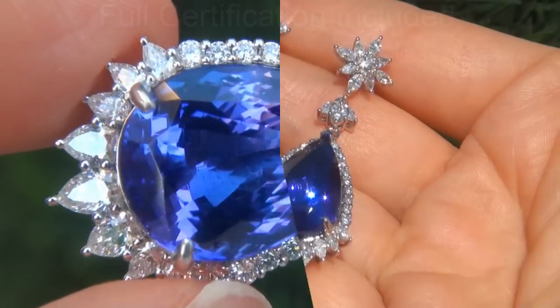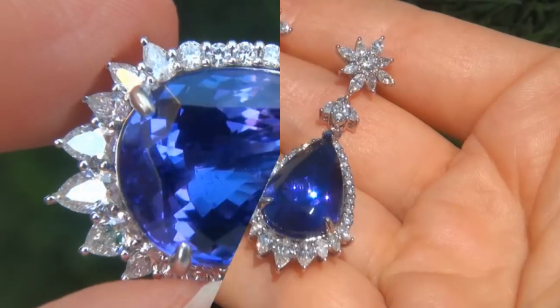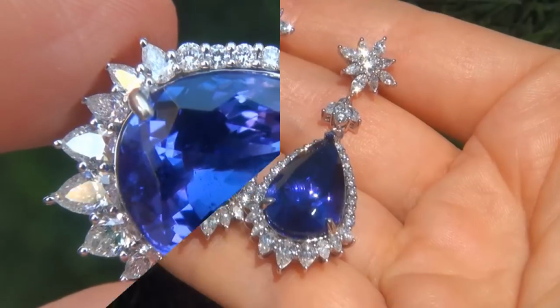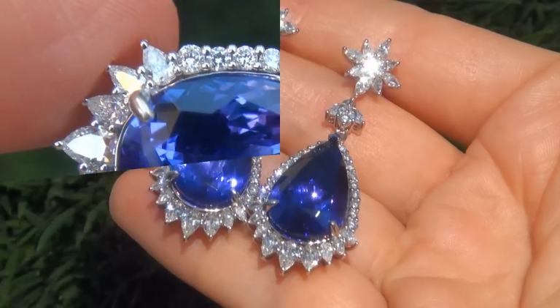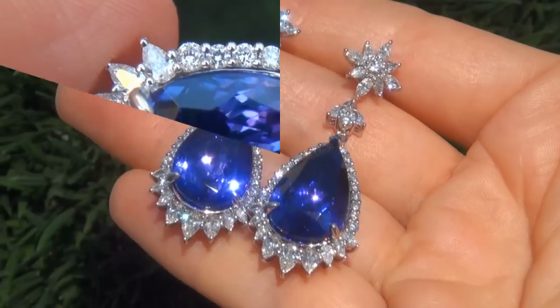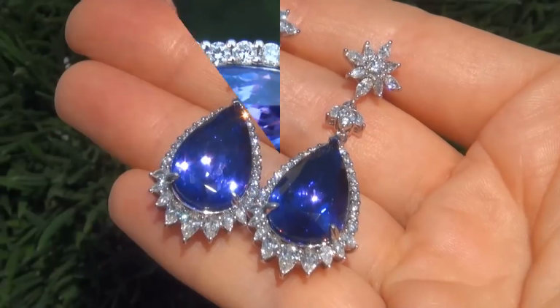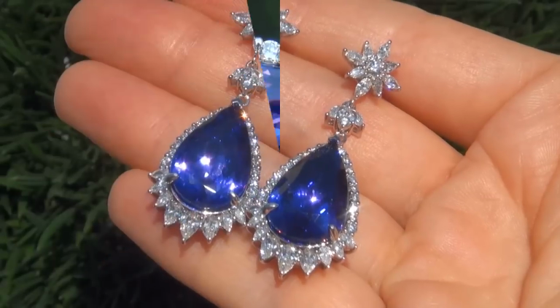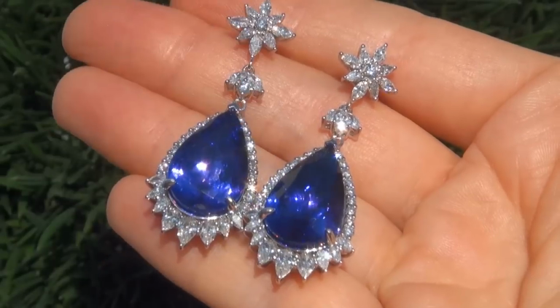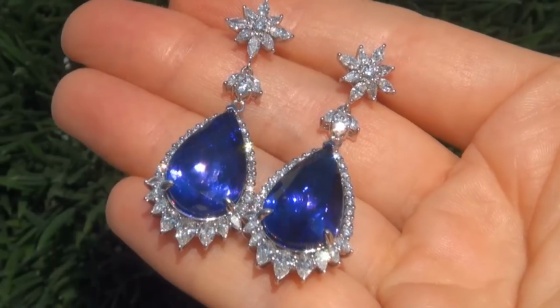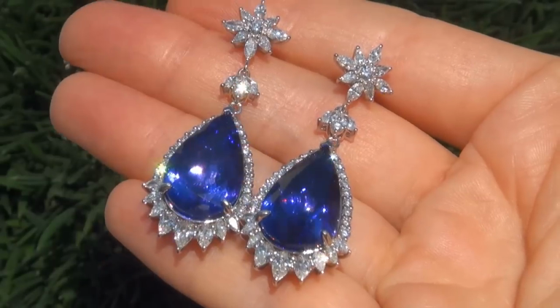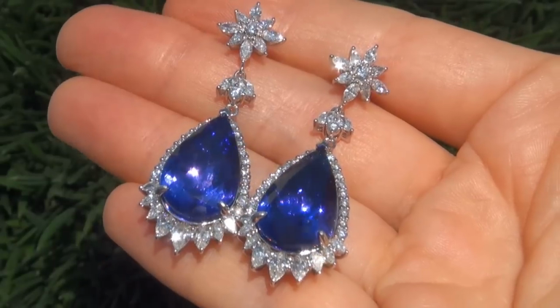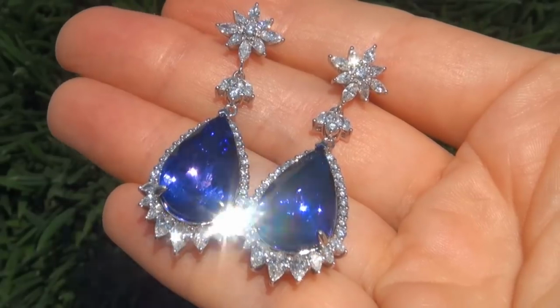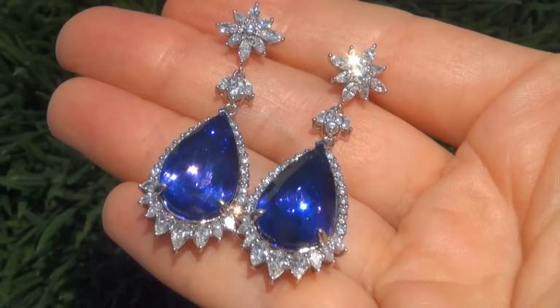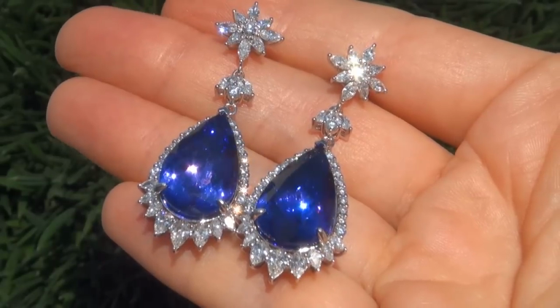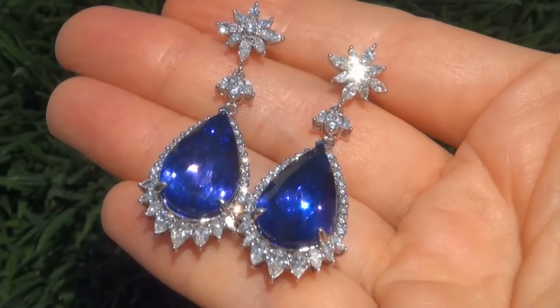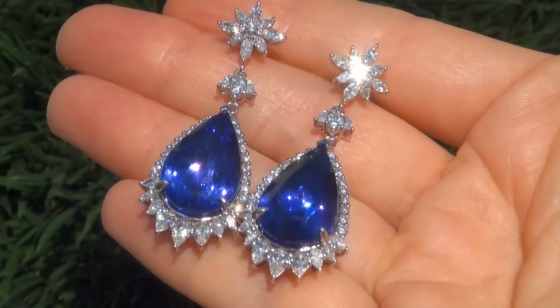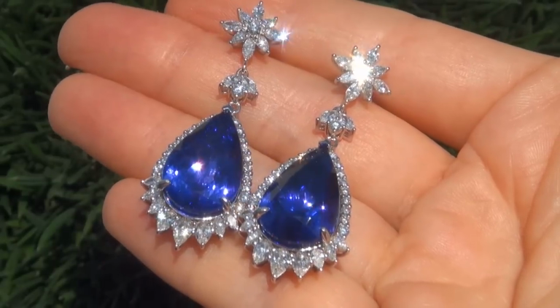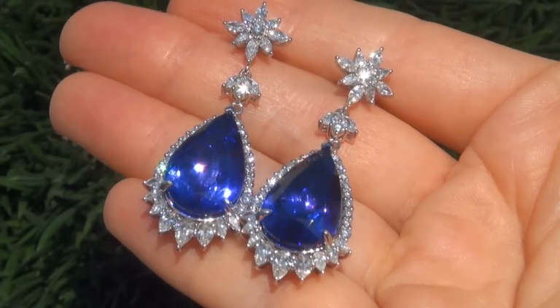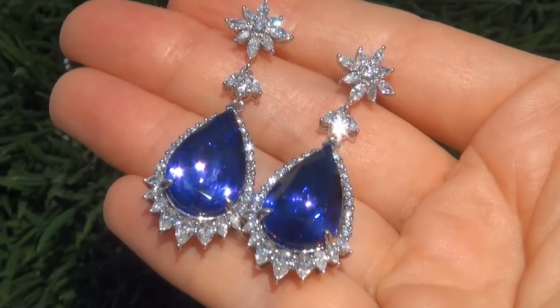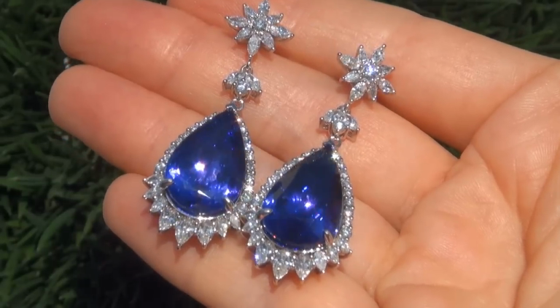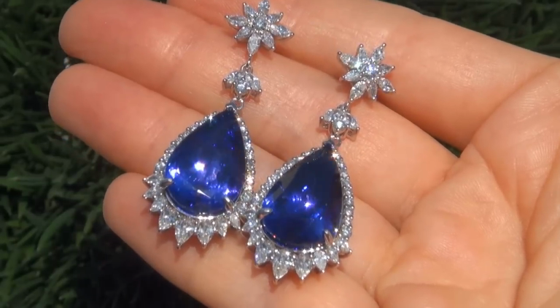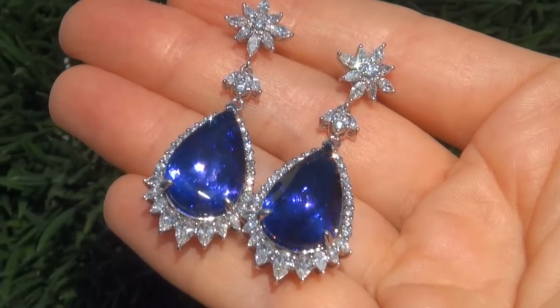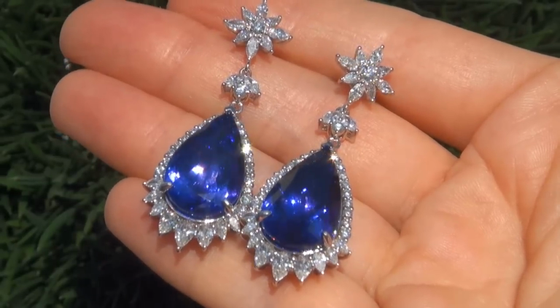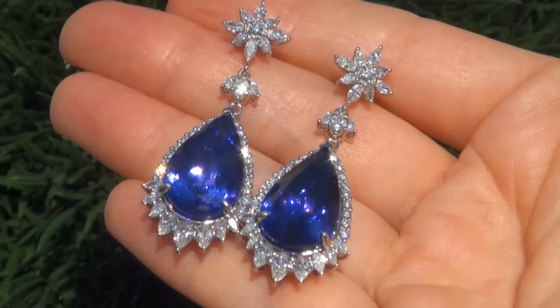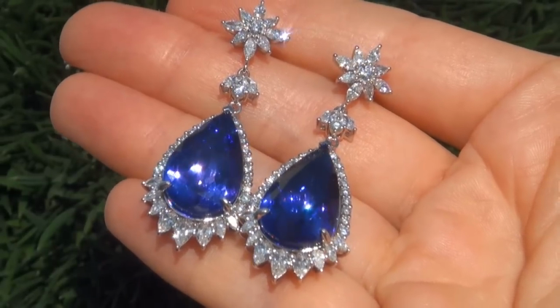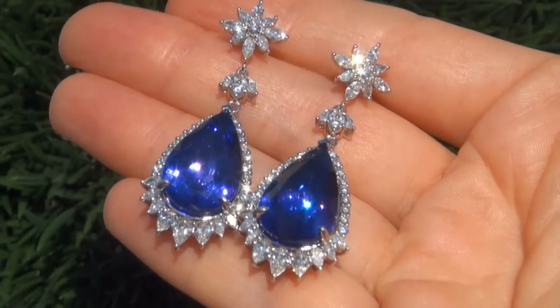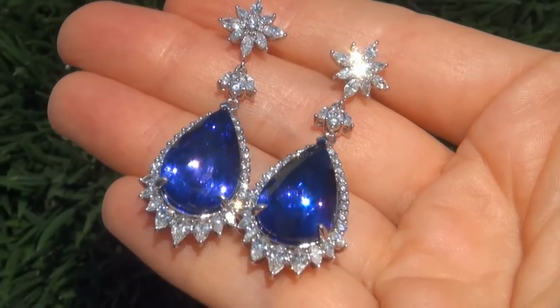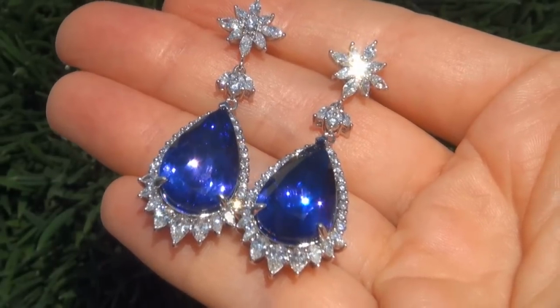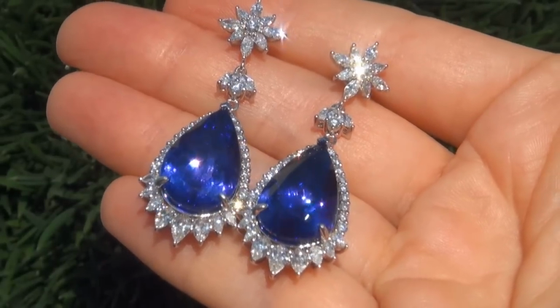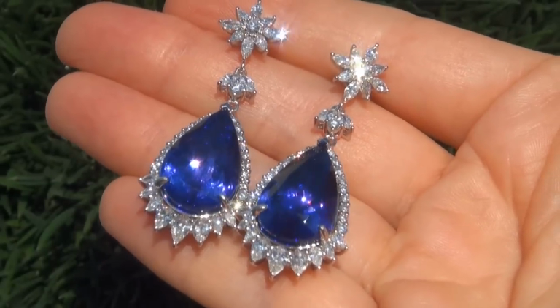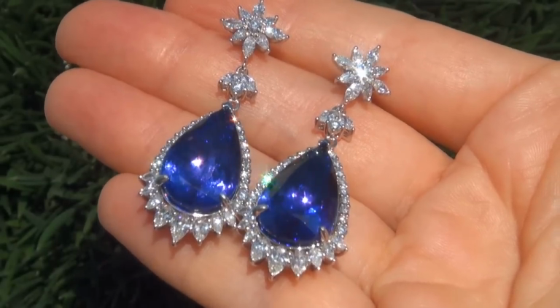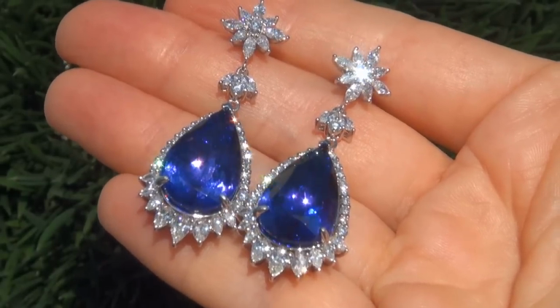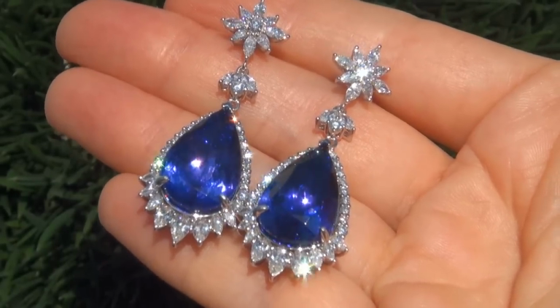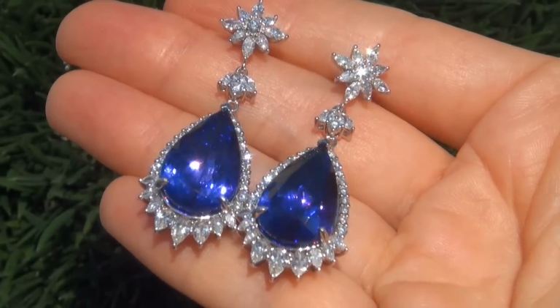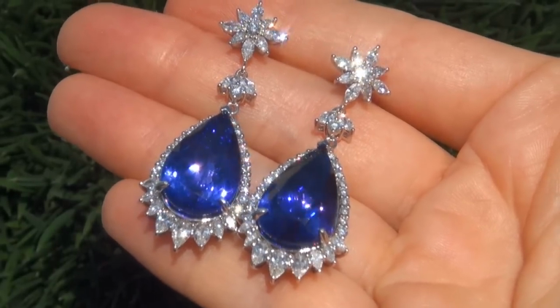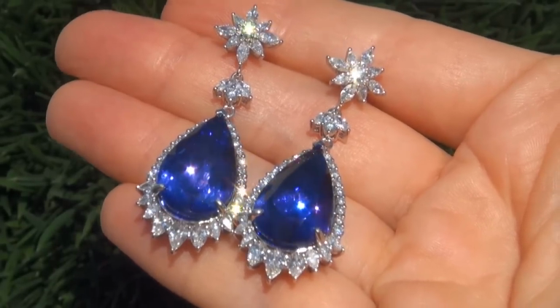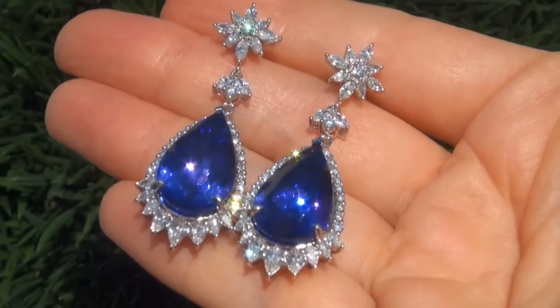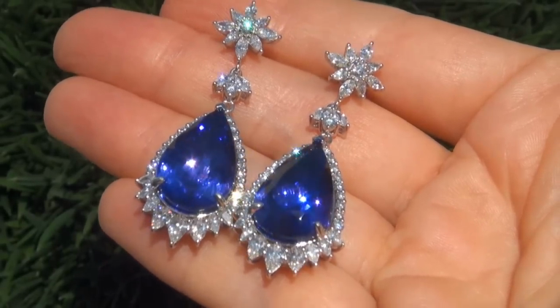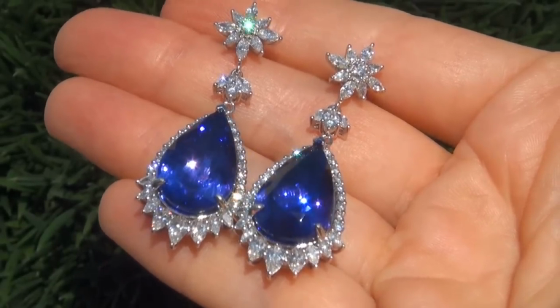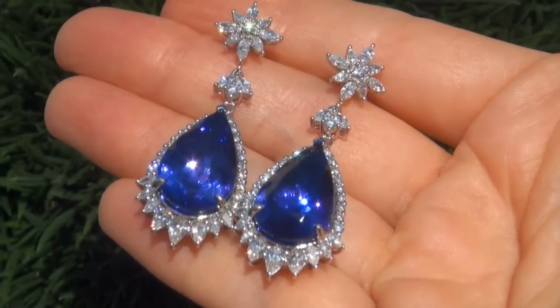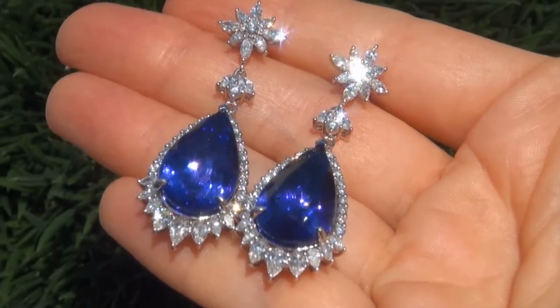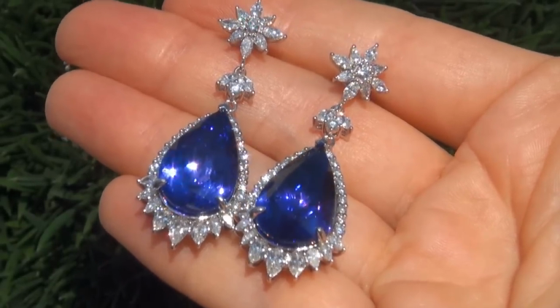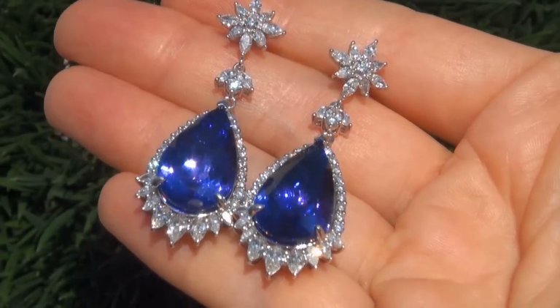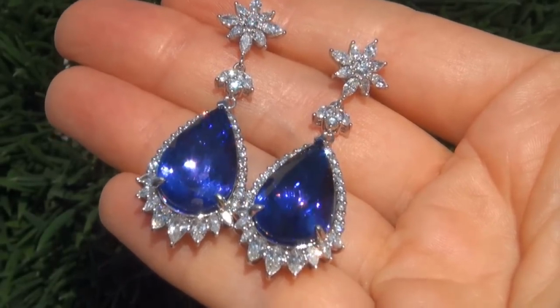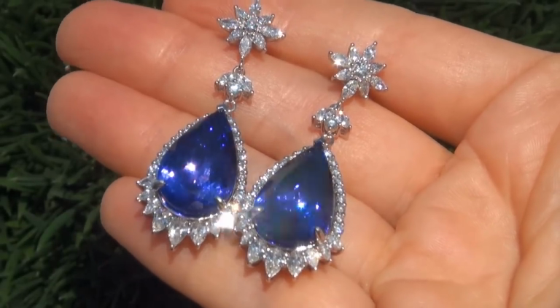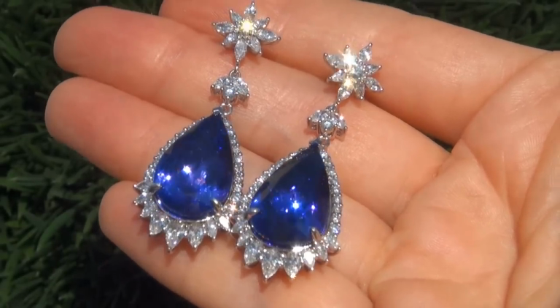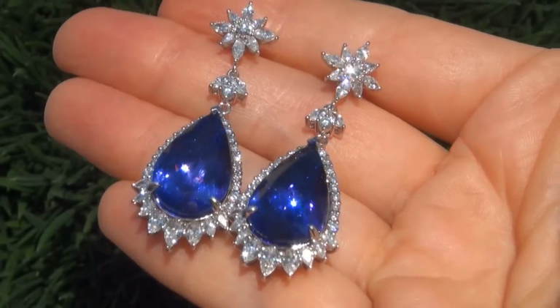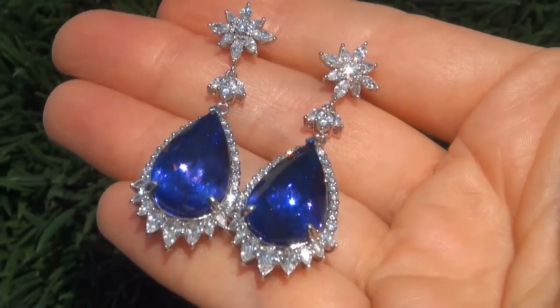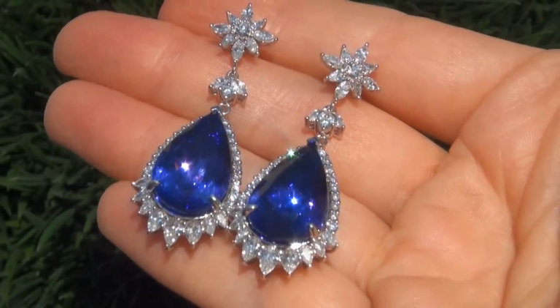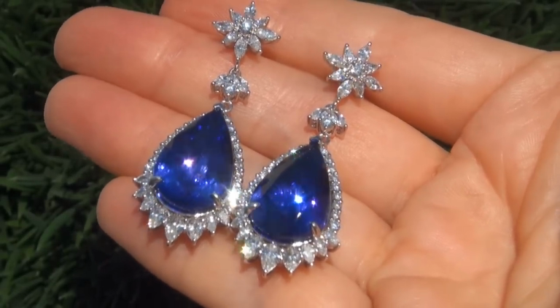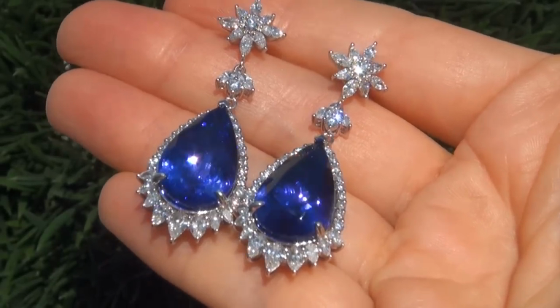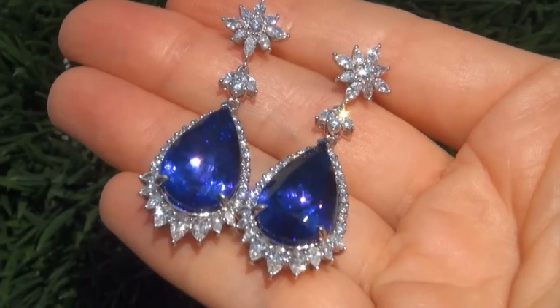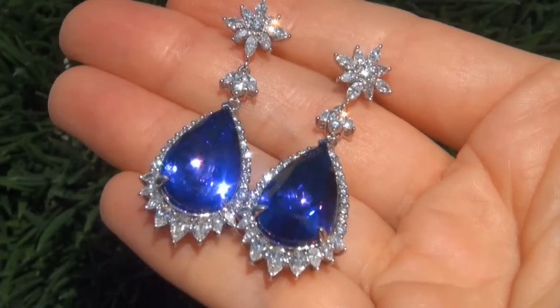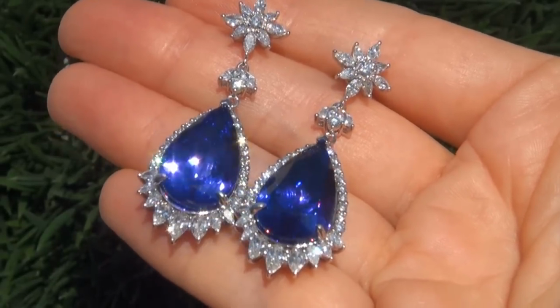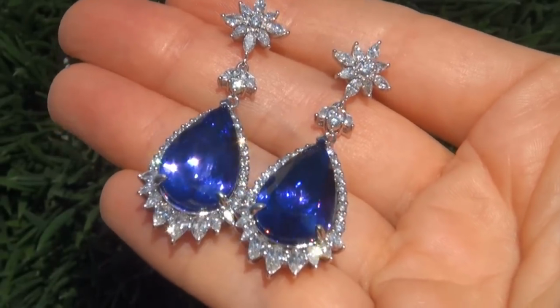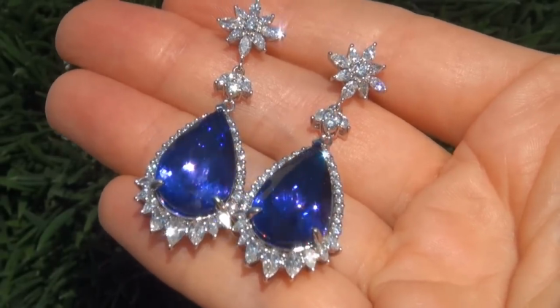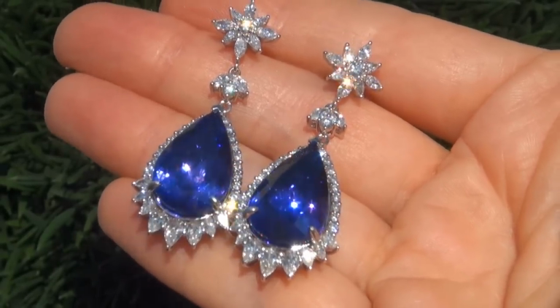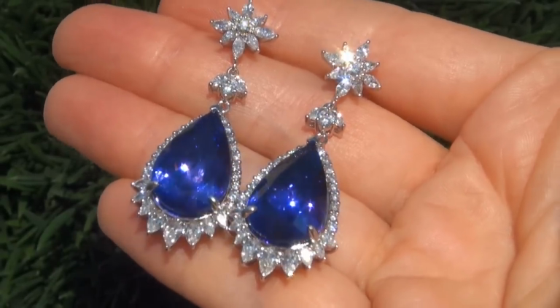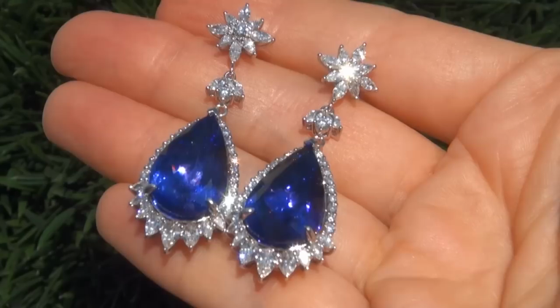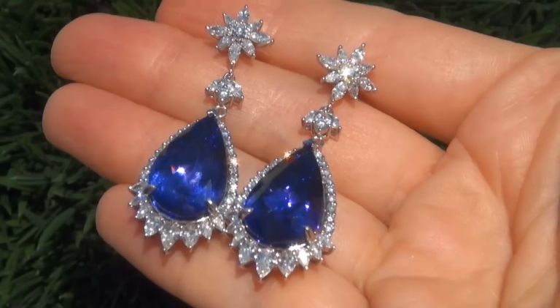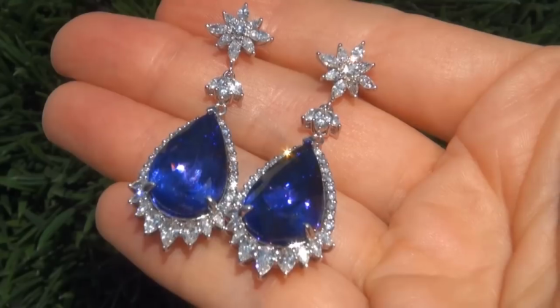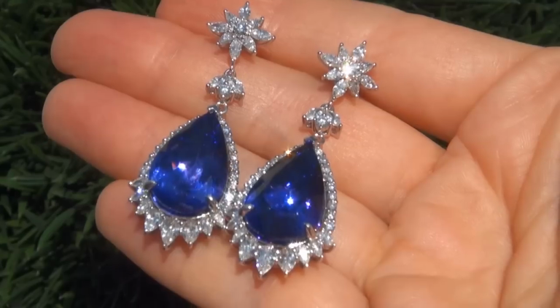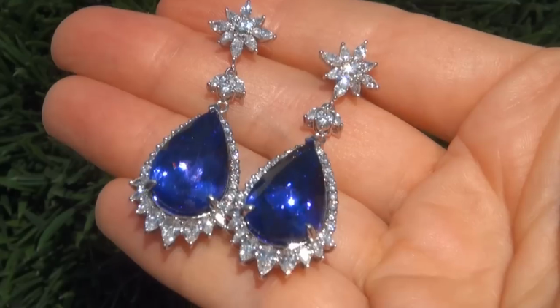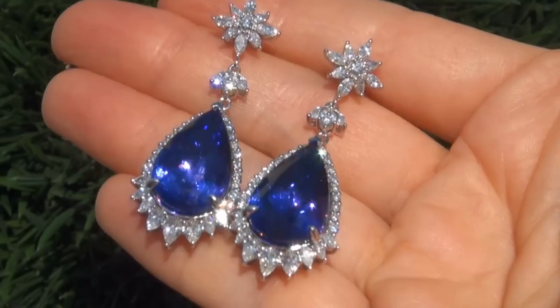At the request of our consignor, the immaculate showroom beauties must be sold immediately.